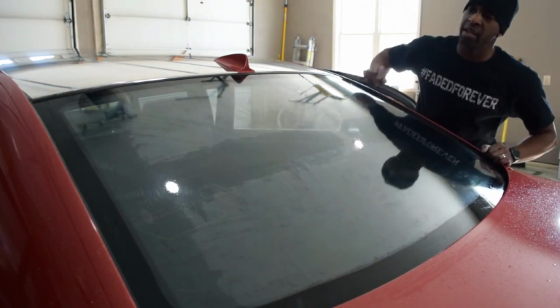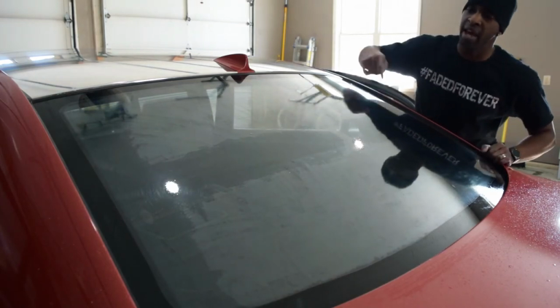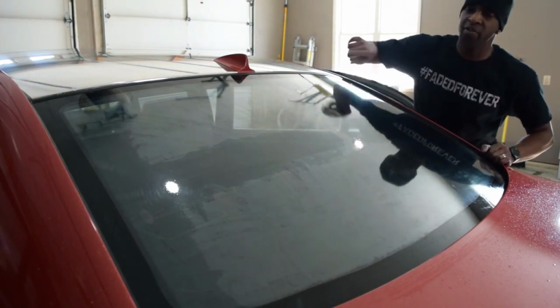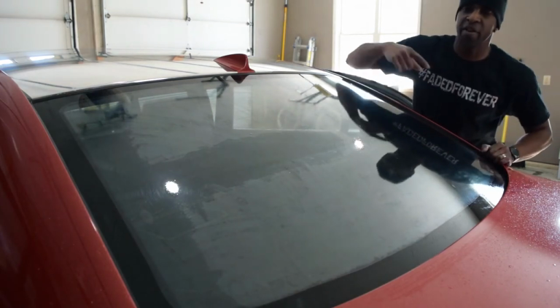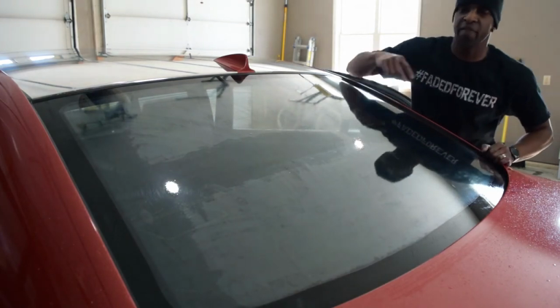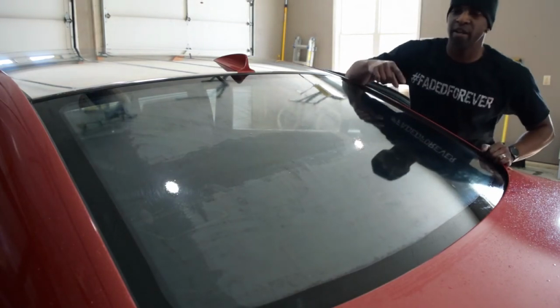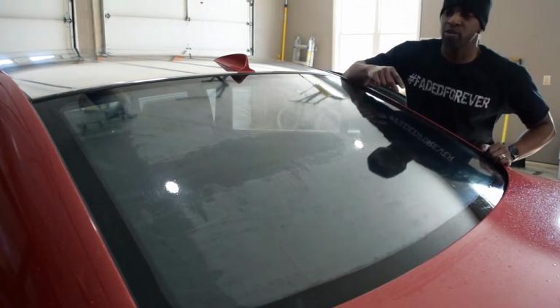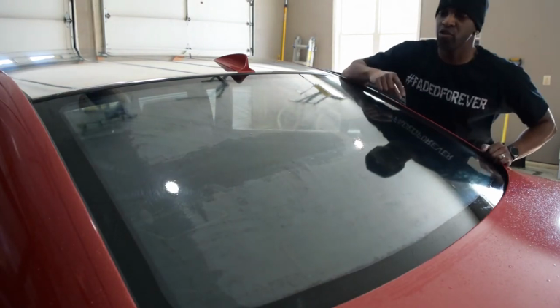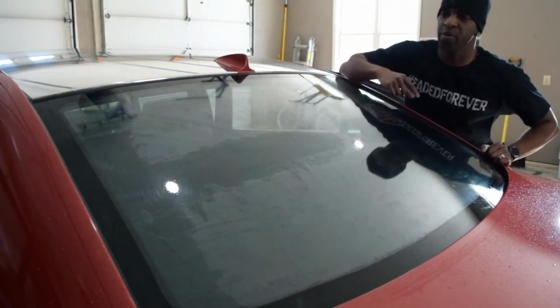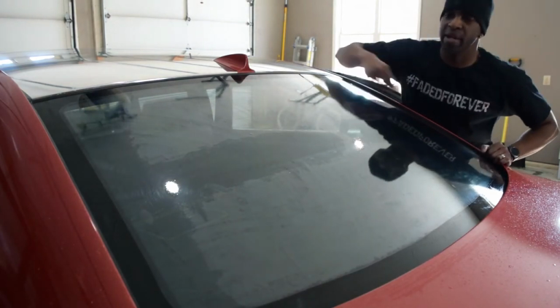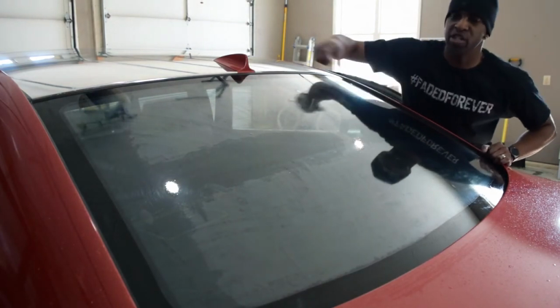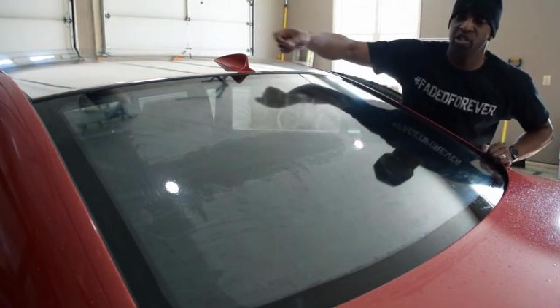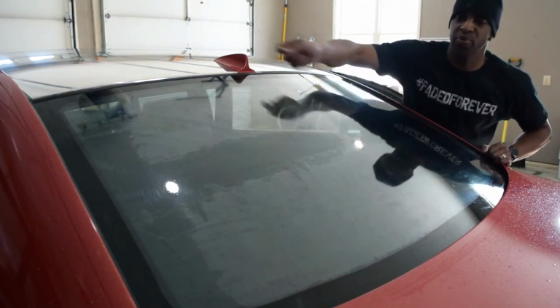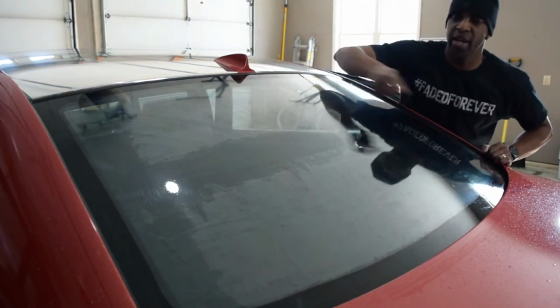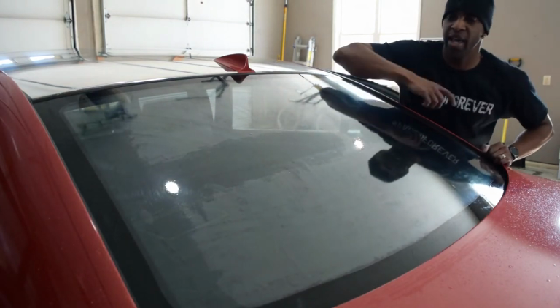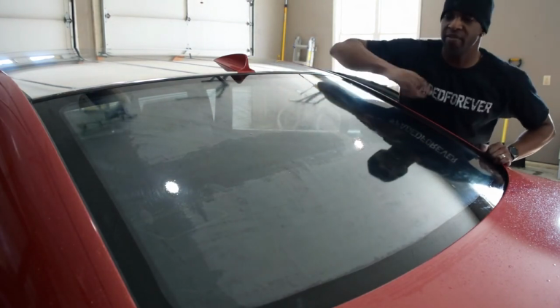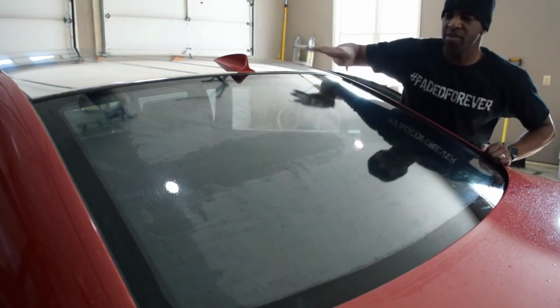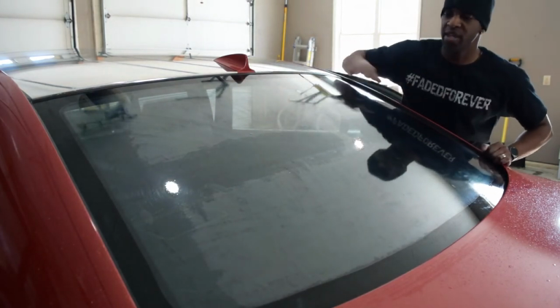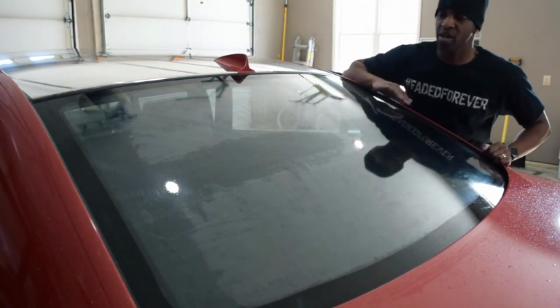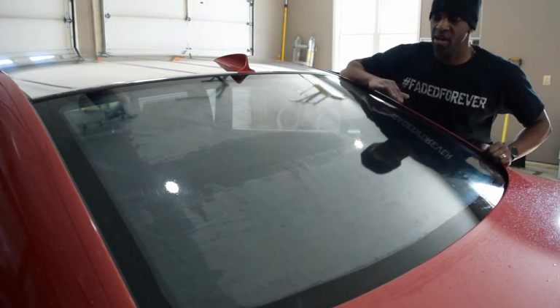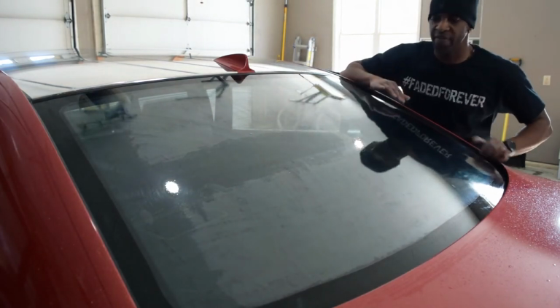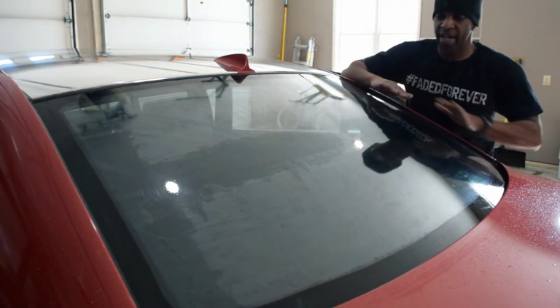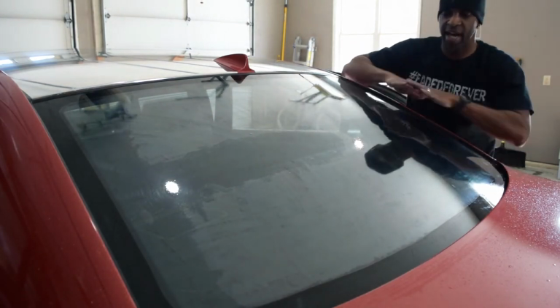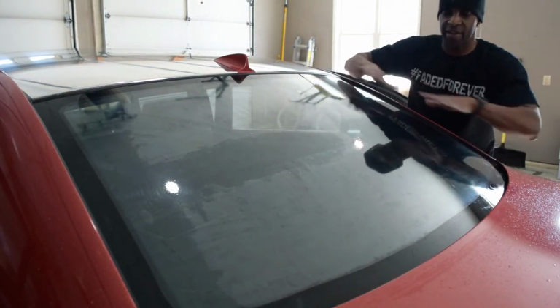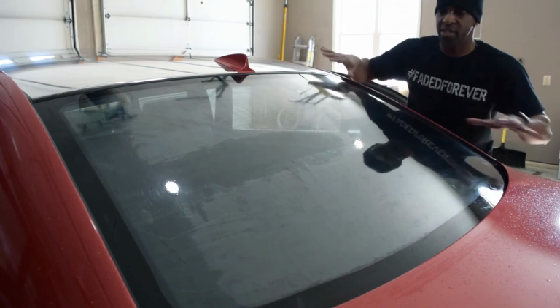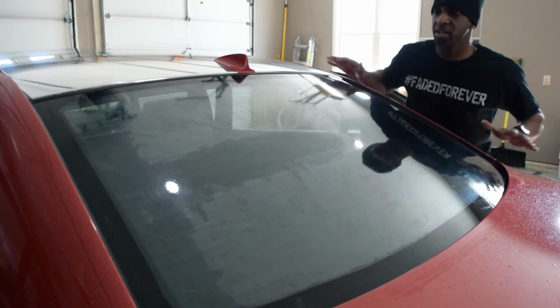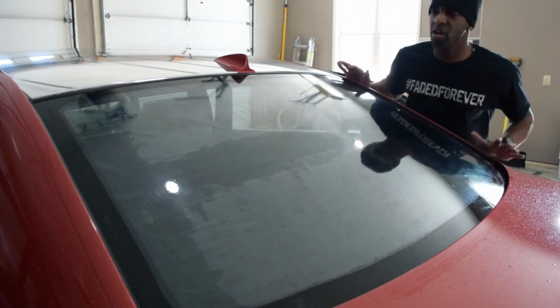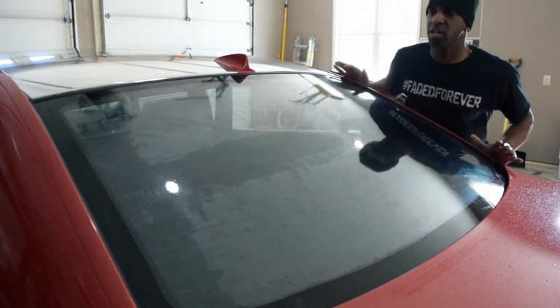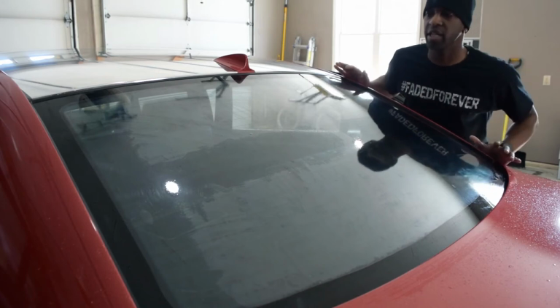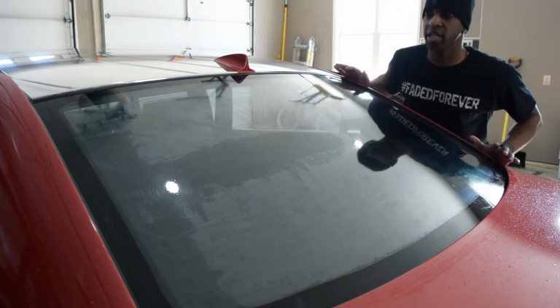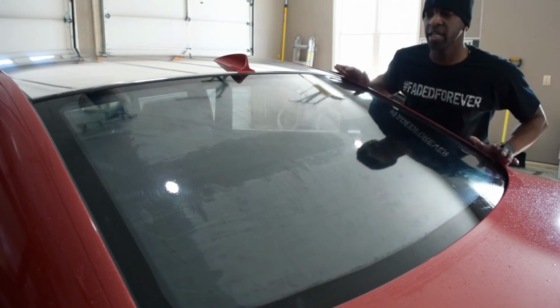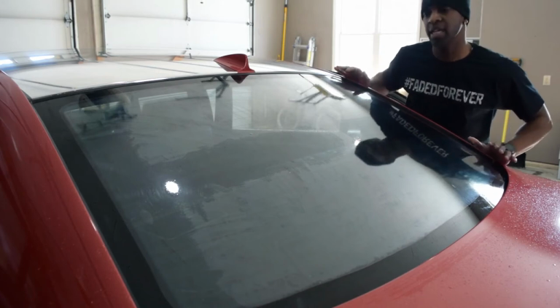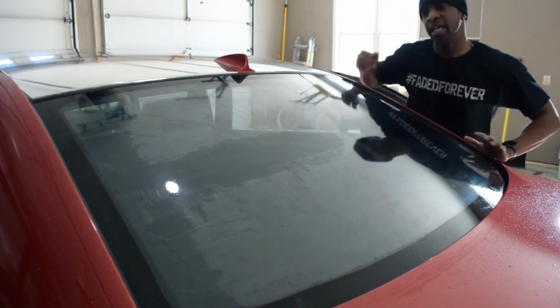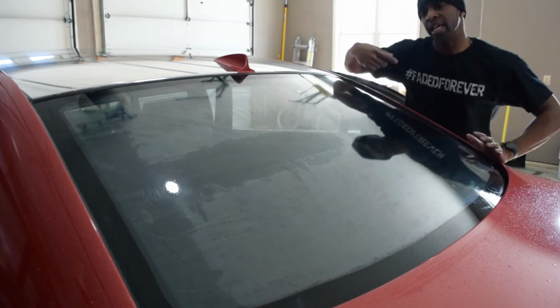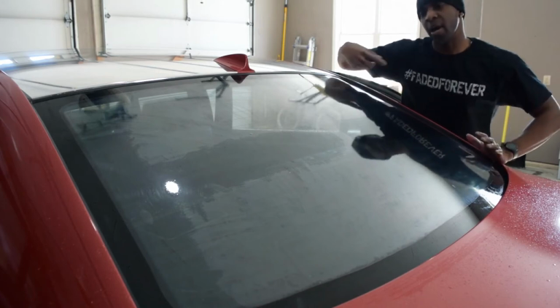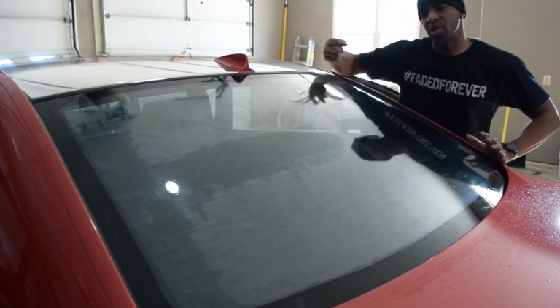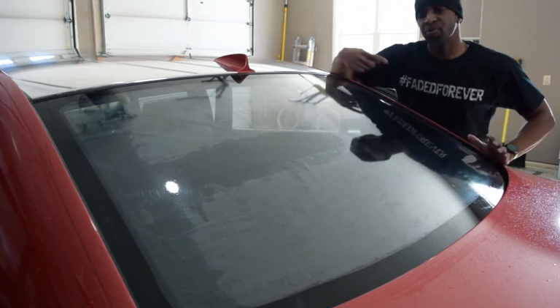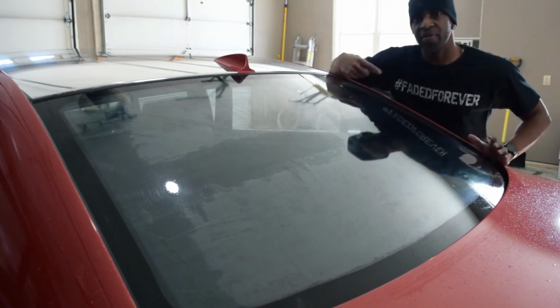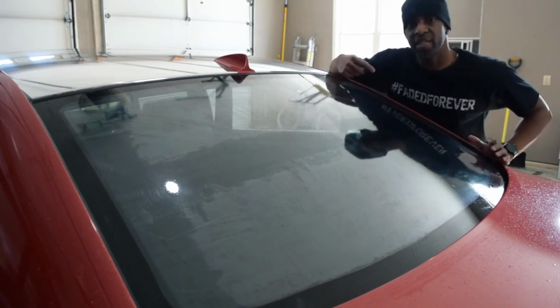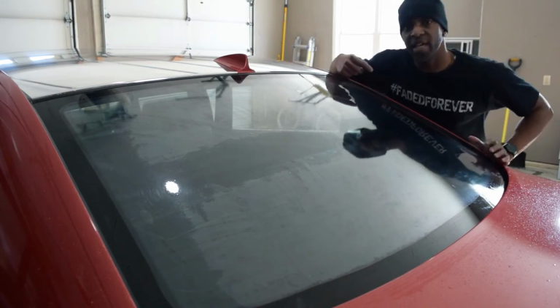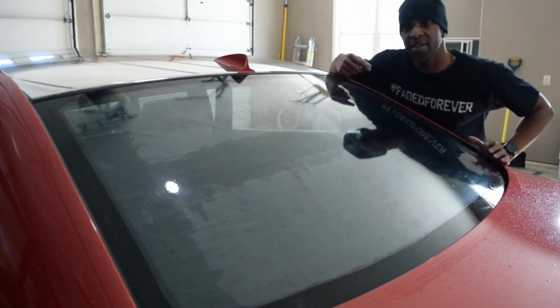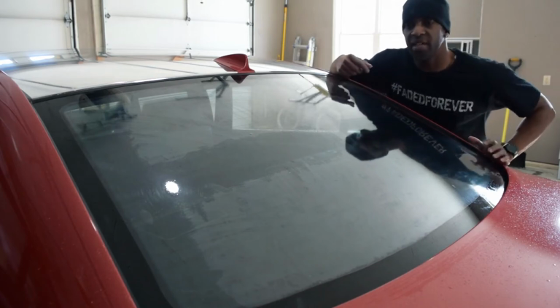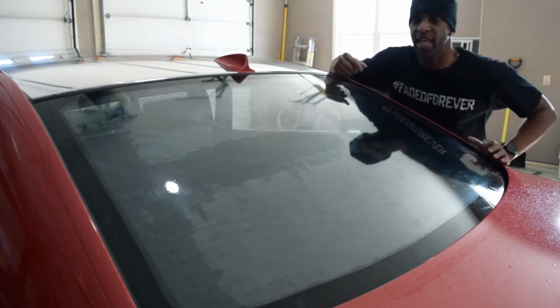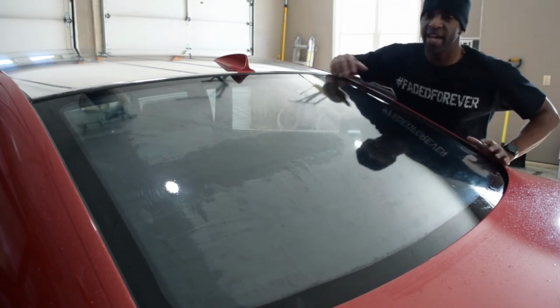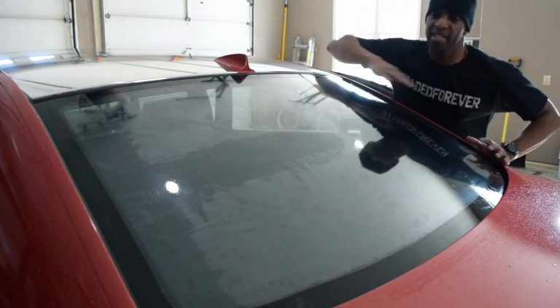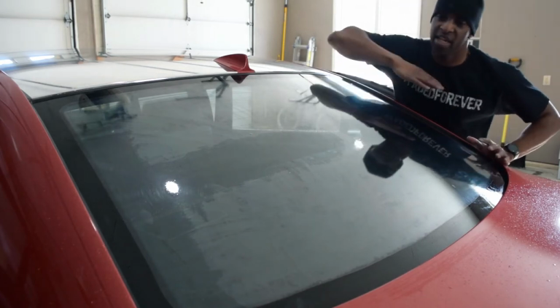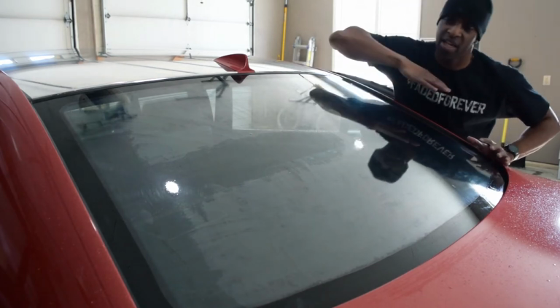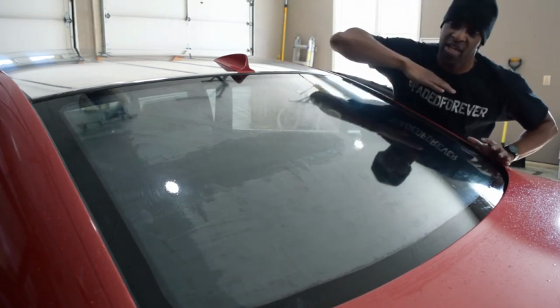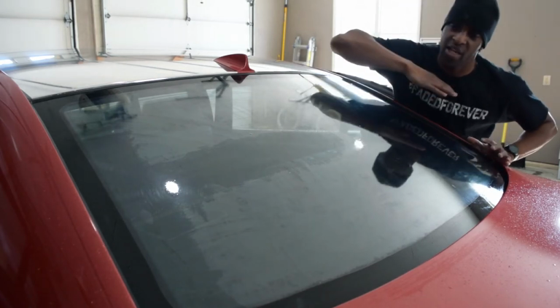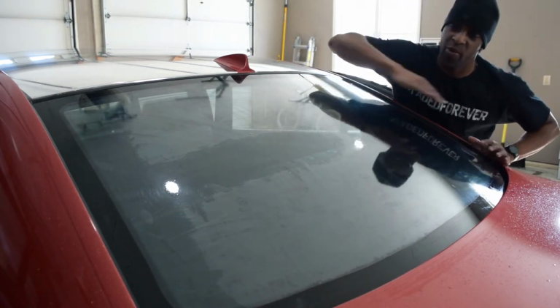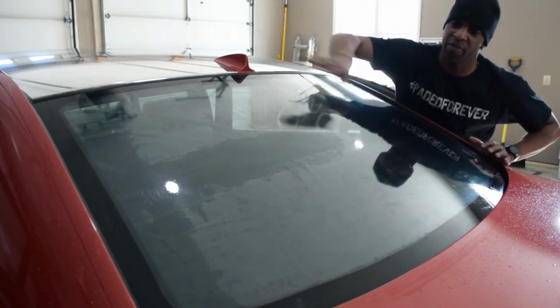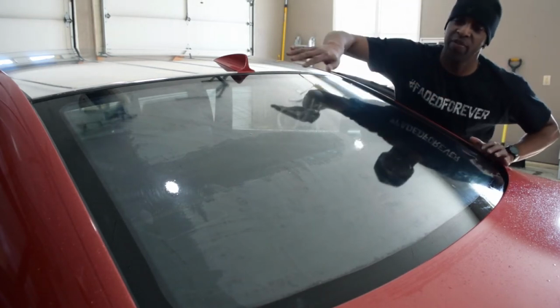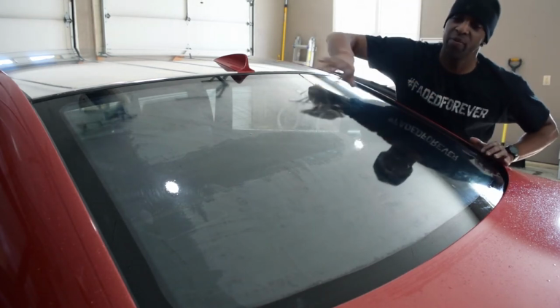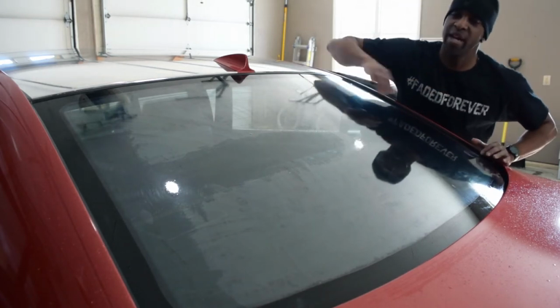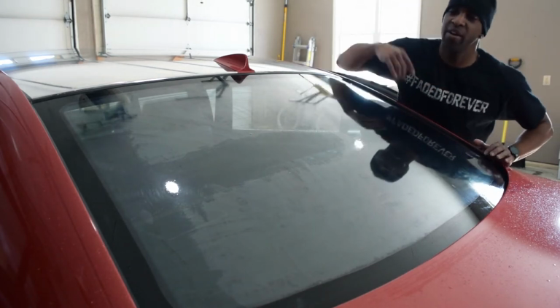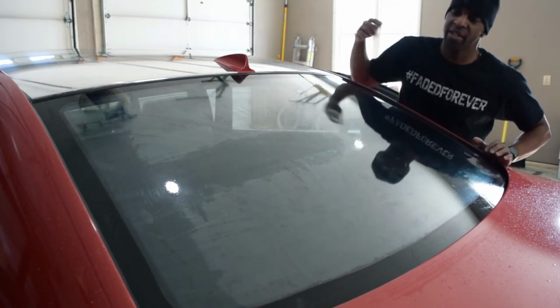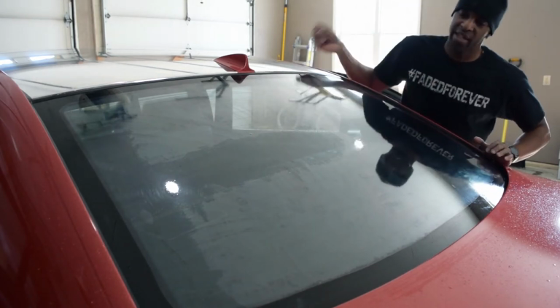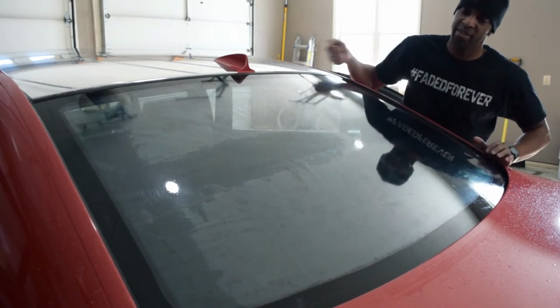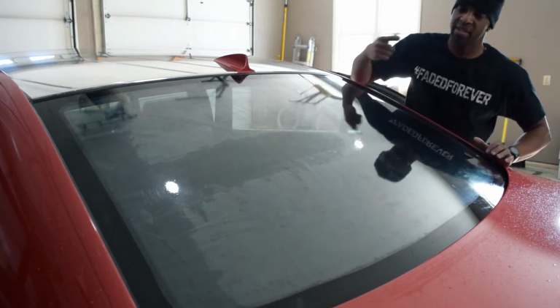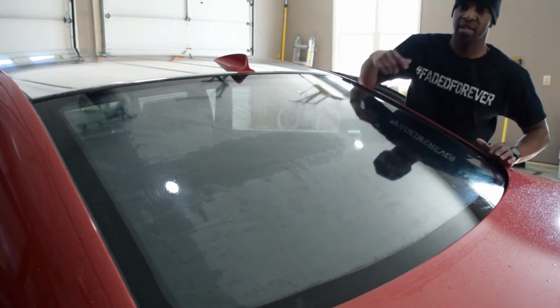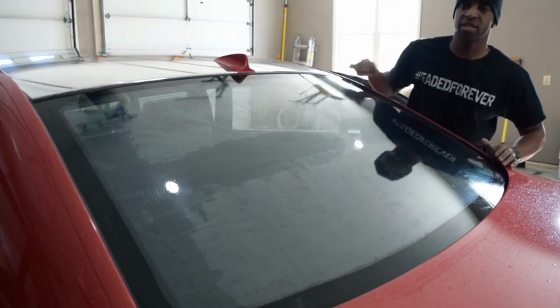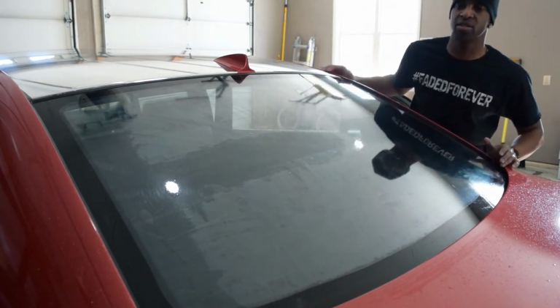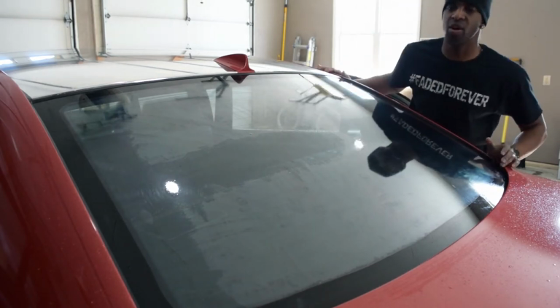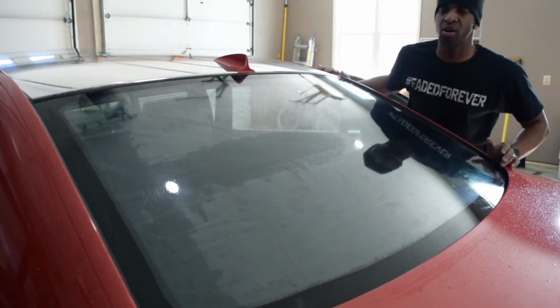After that final trim, I just sprayed everything off and got everything all clean. Now I'm going to spray the inside of the glass with the film down and get this thing installed.